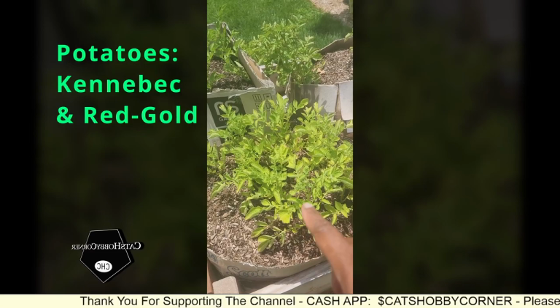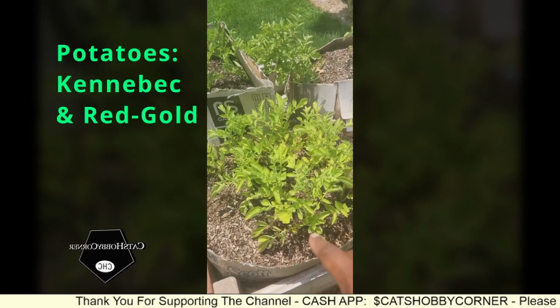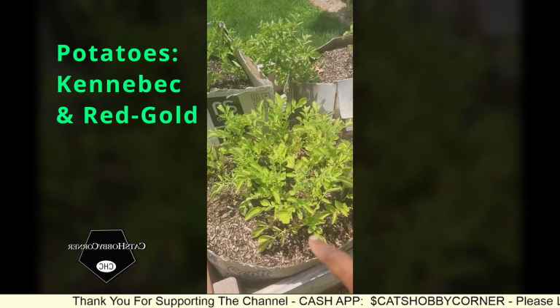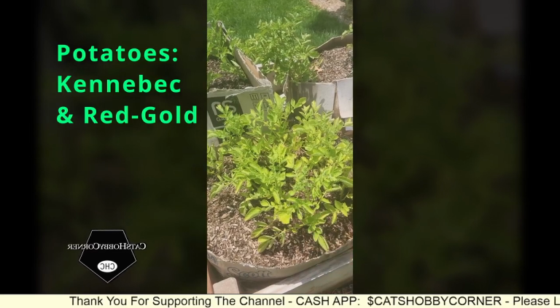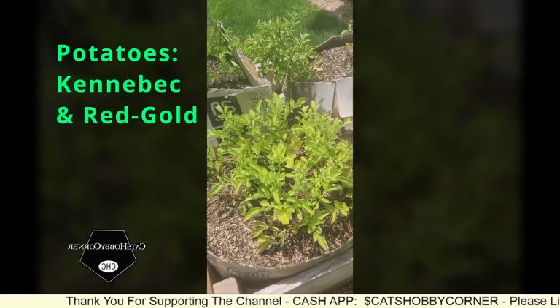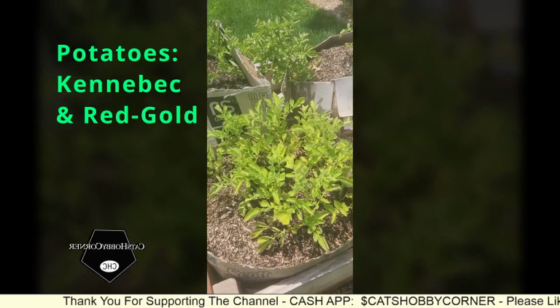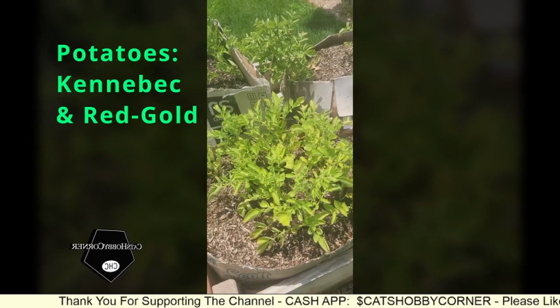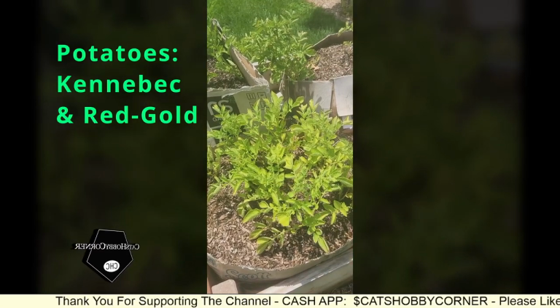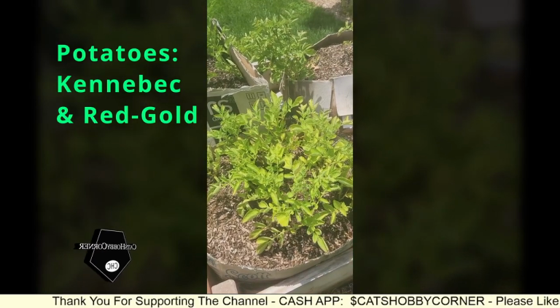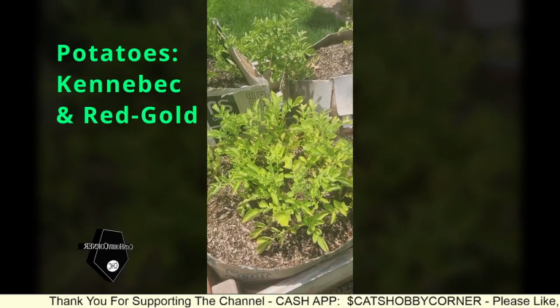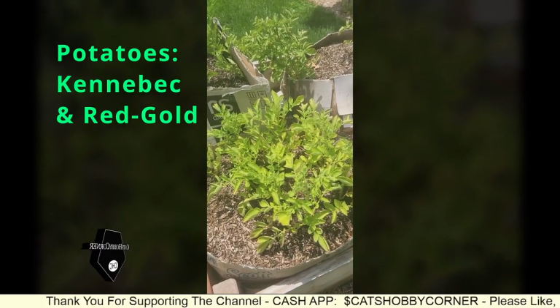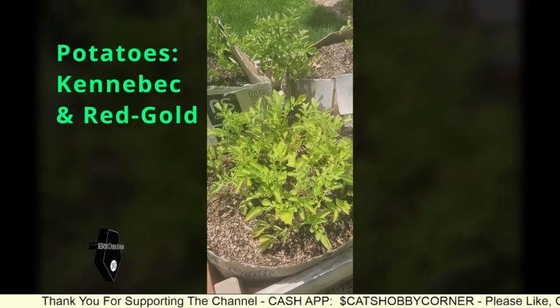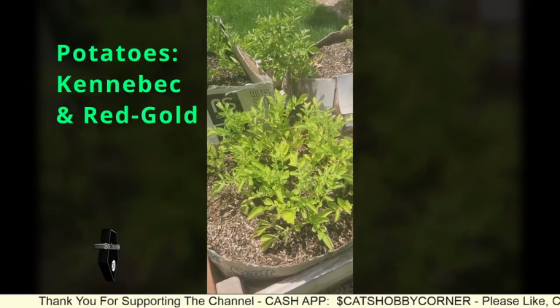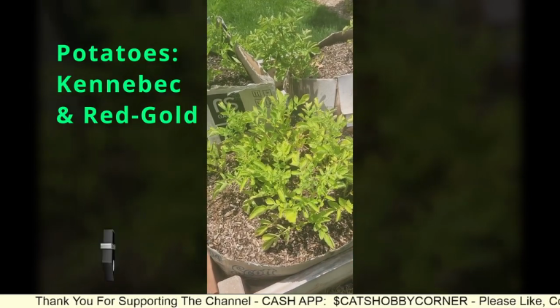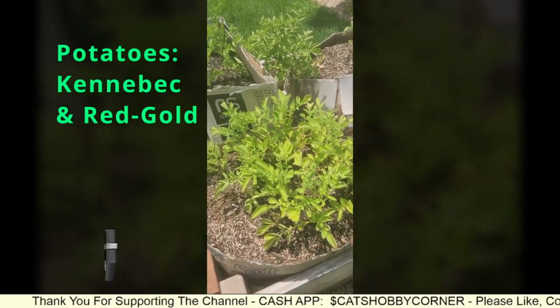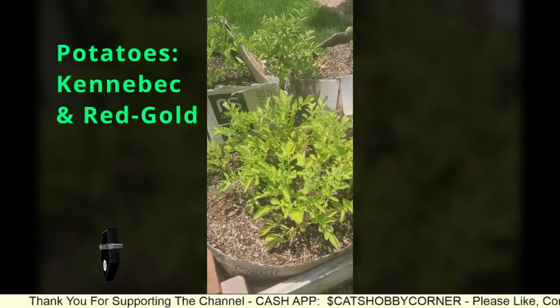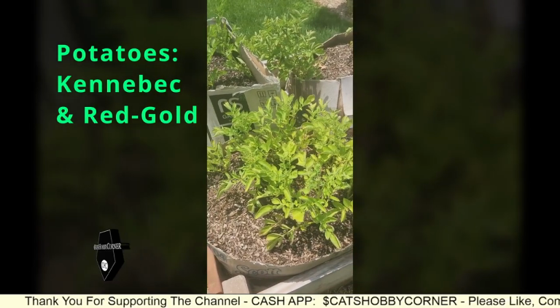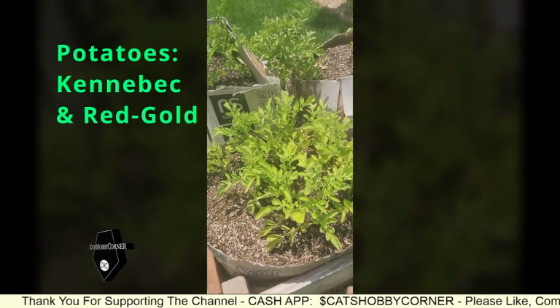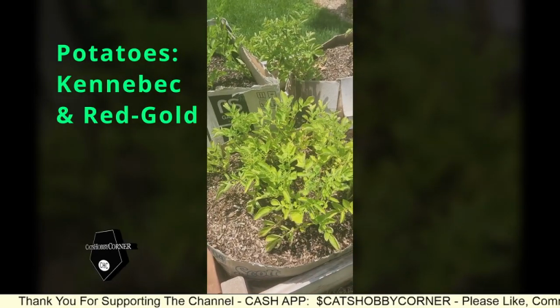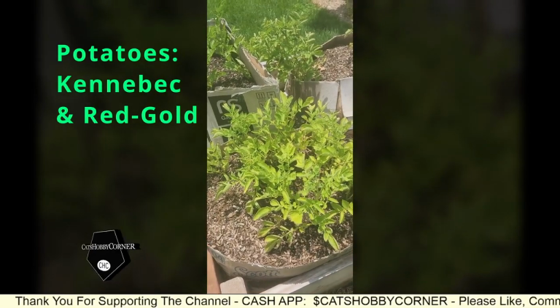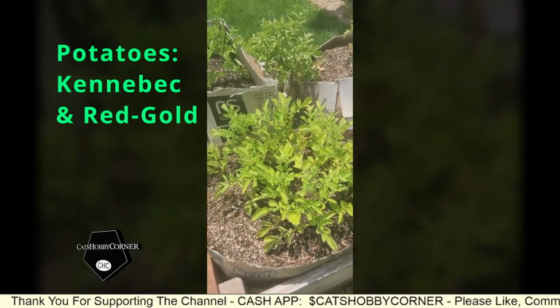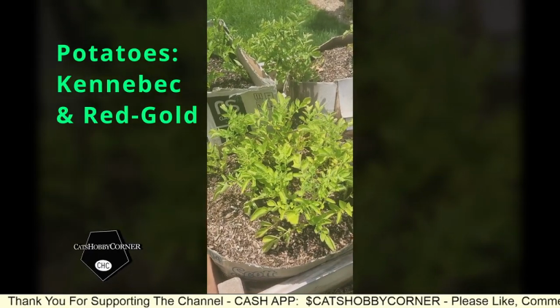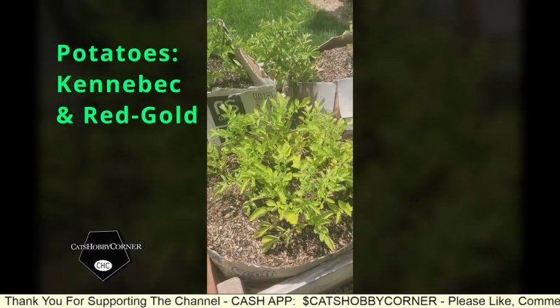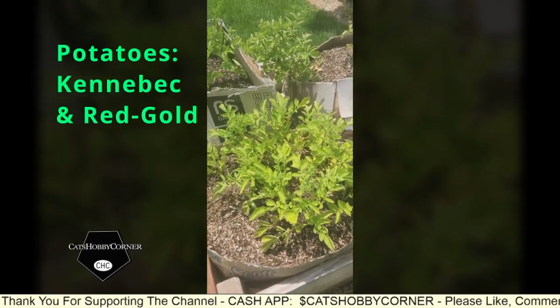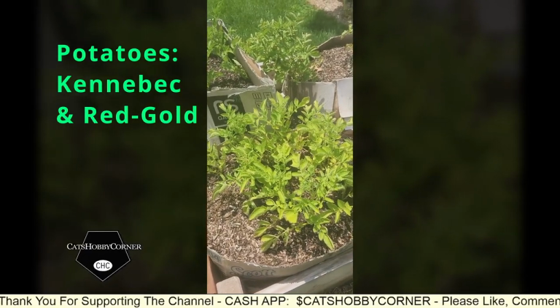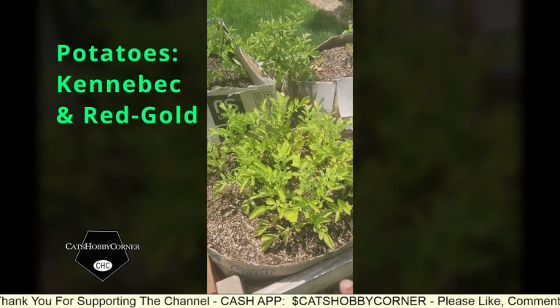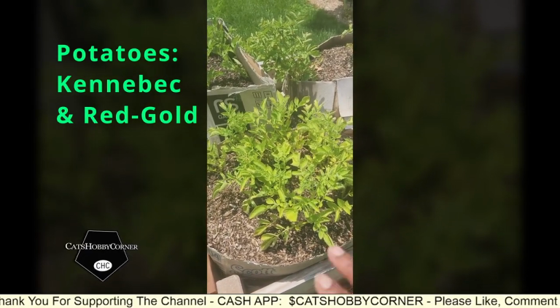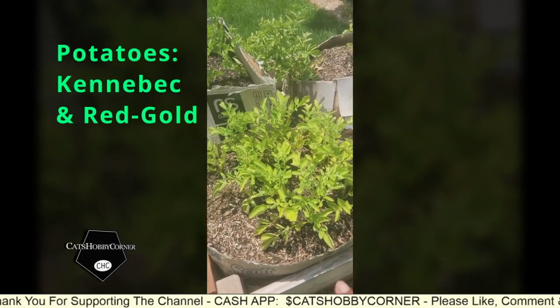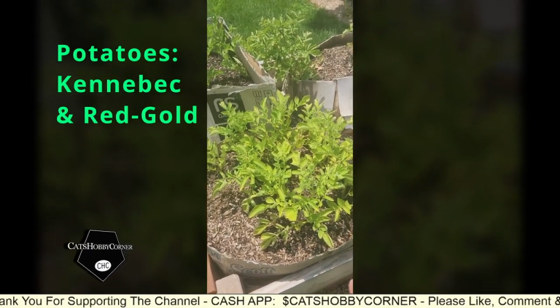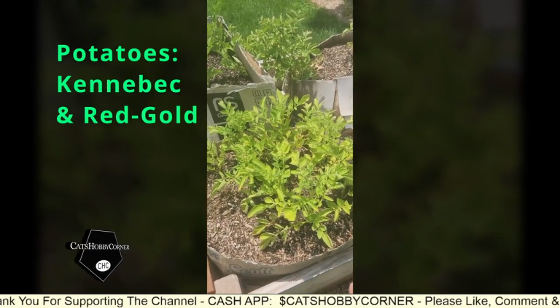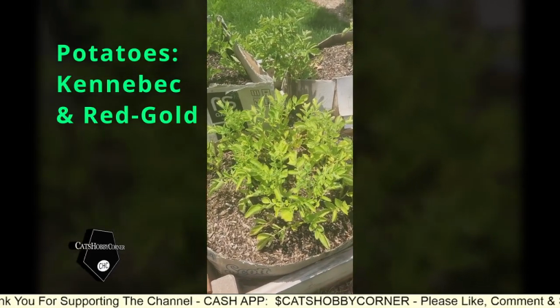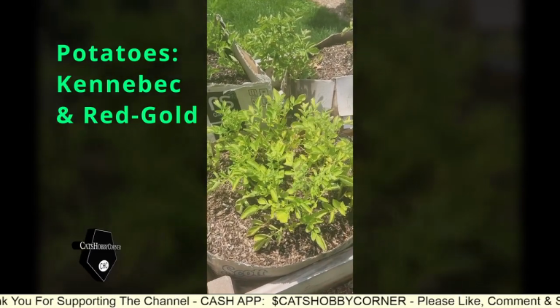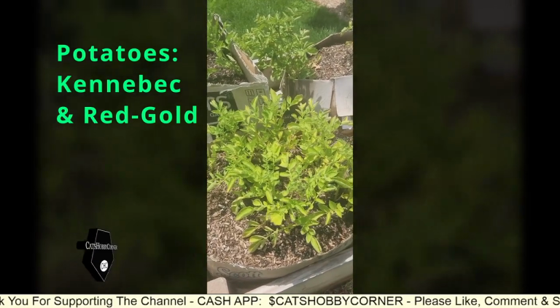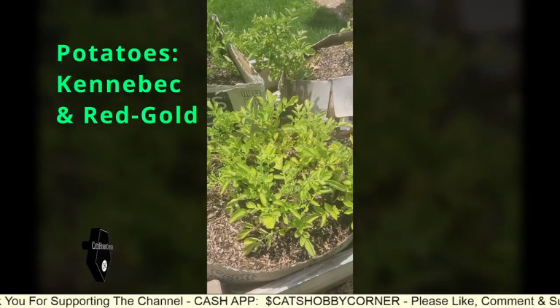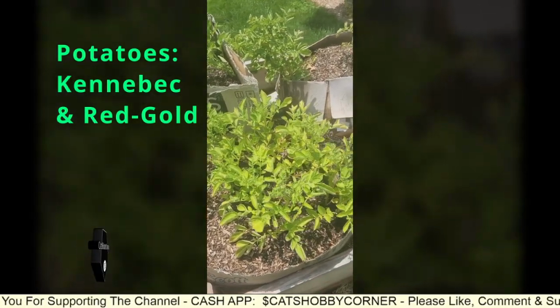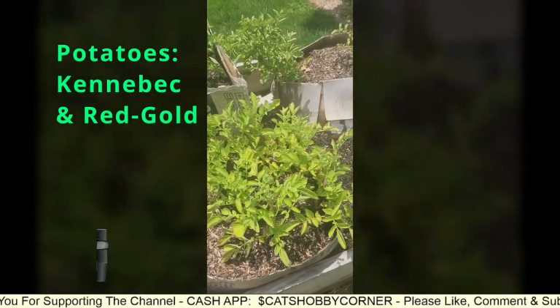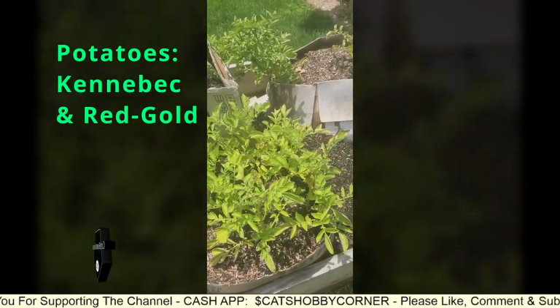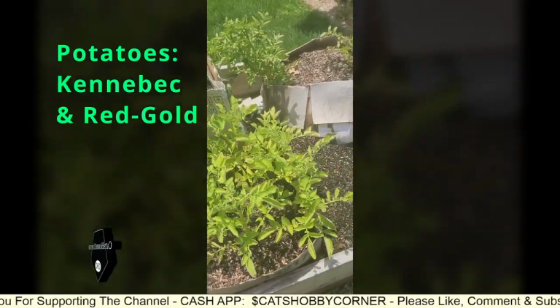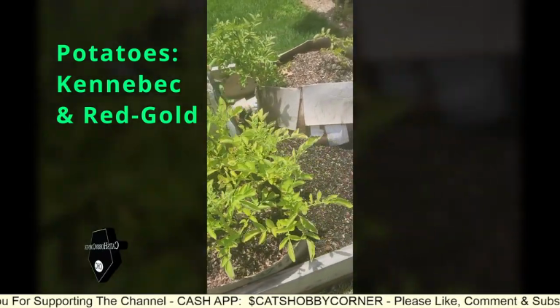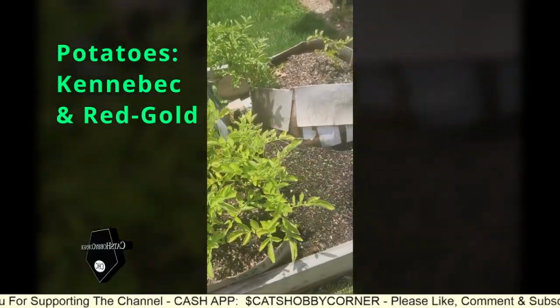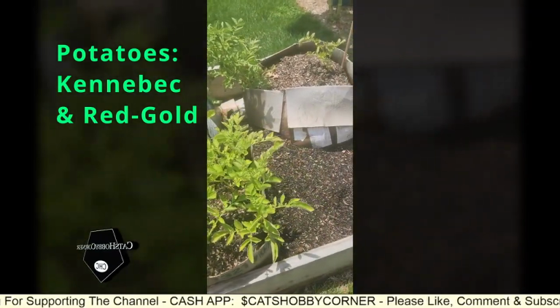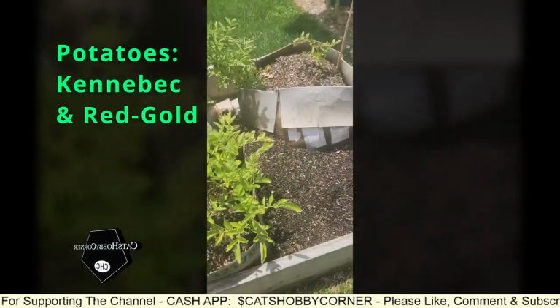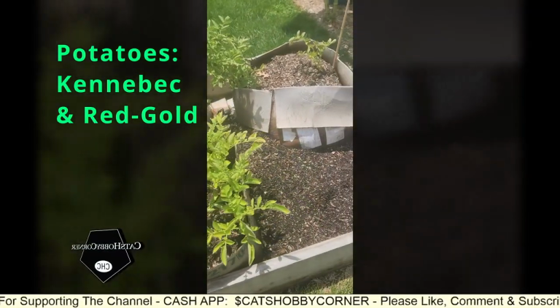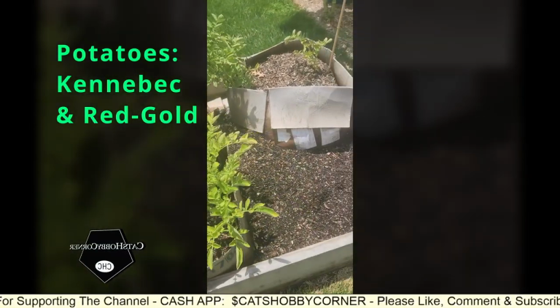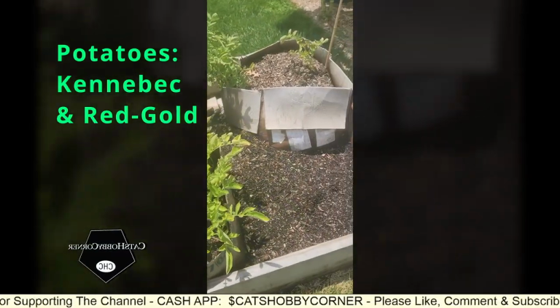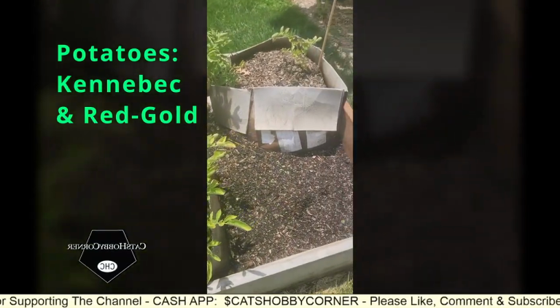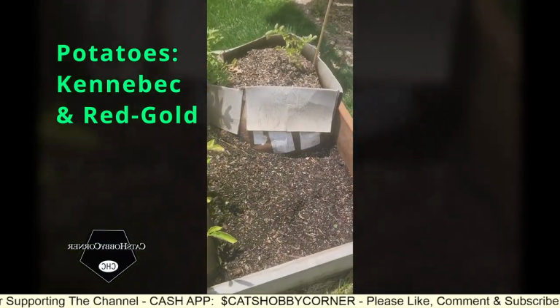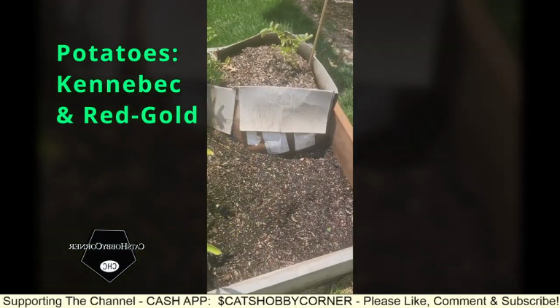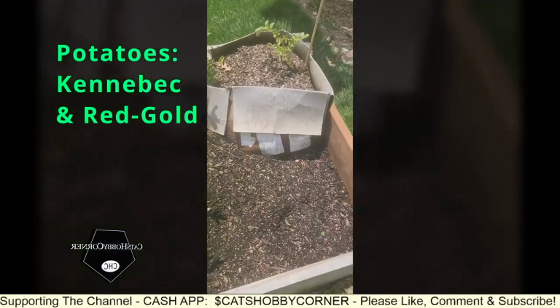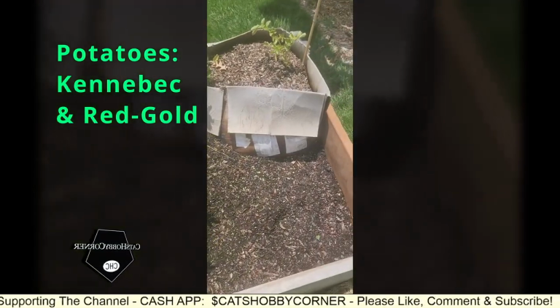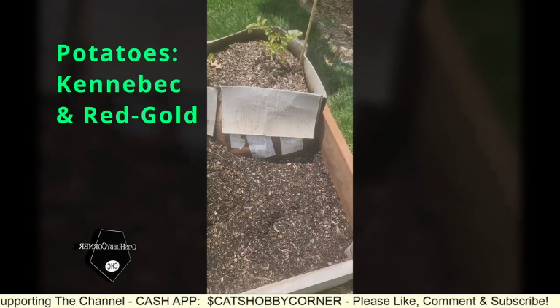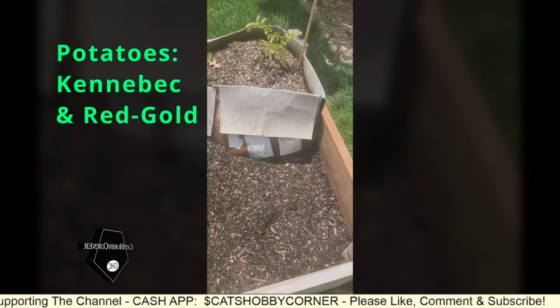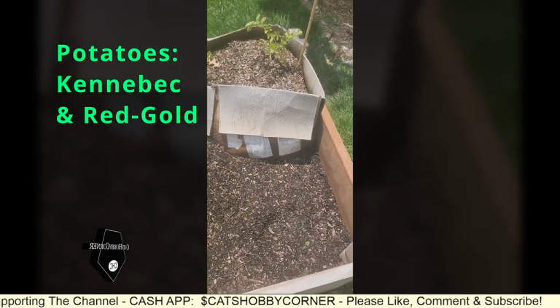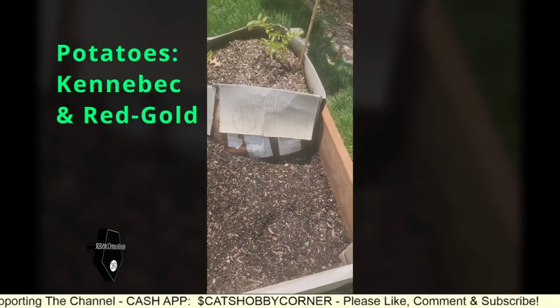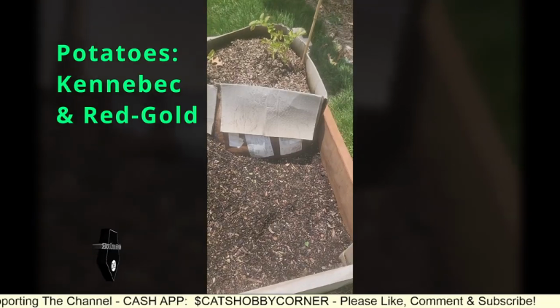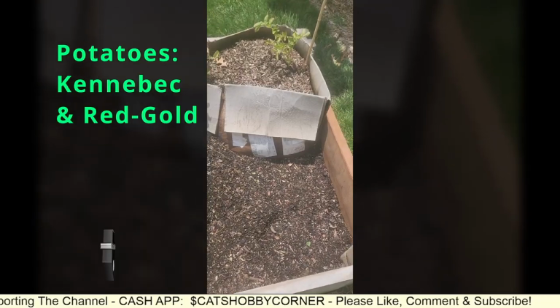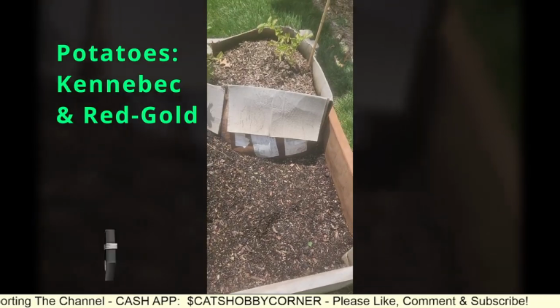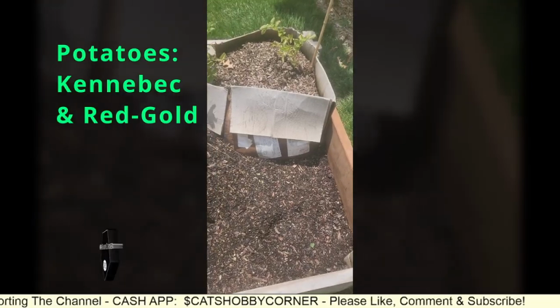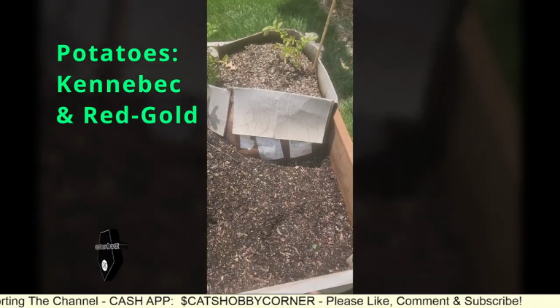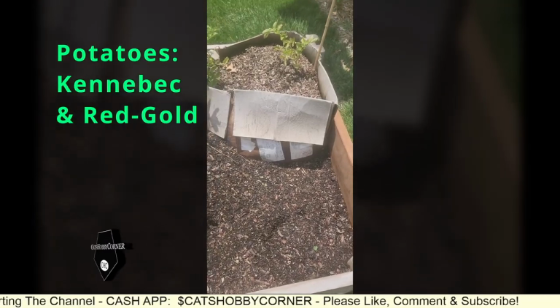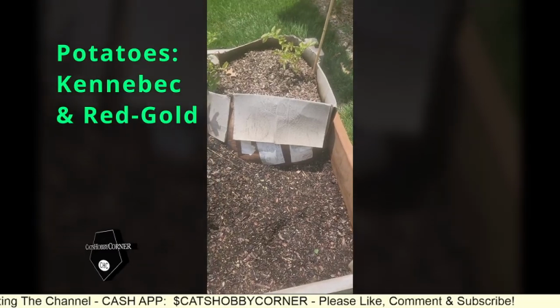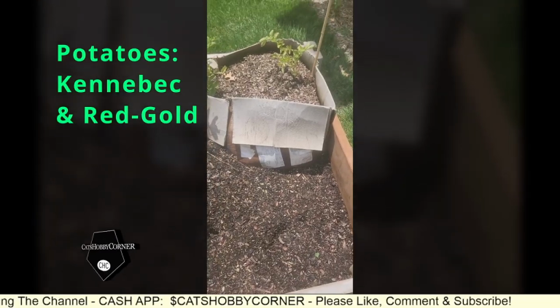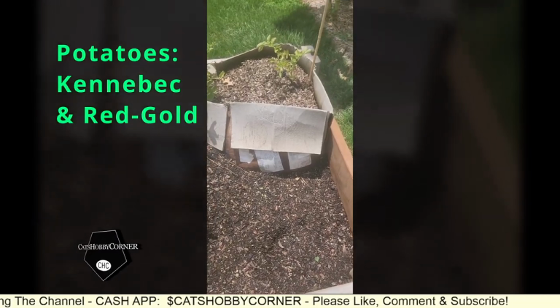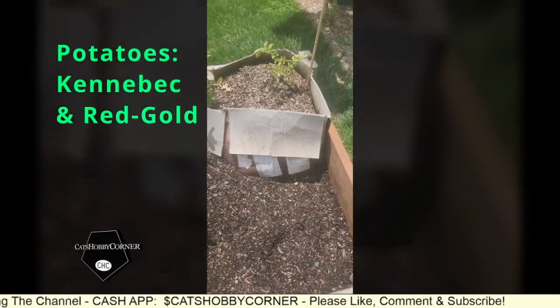Hopefully we'll get a good amount of potatoes. We did decent with this harvest - this potato harvest, guys.